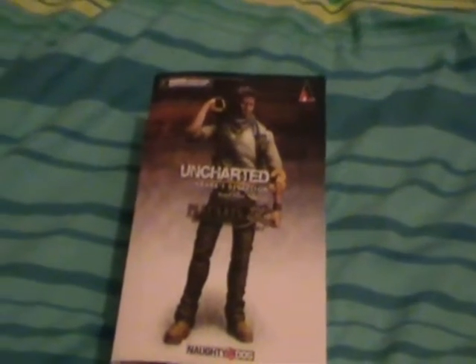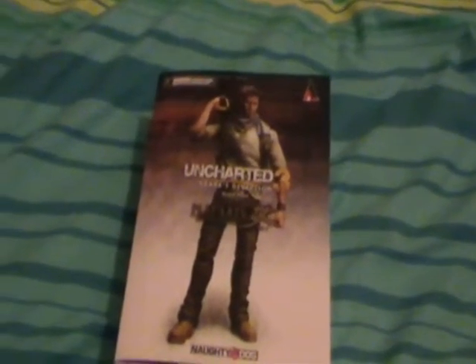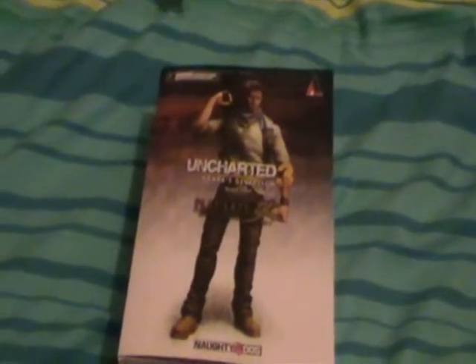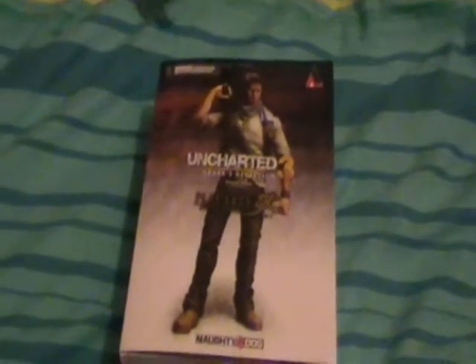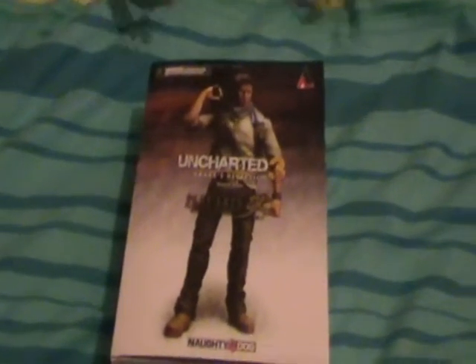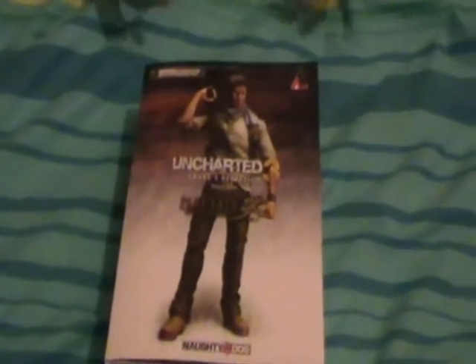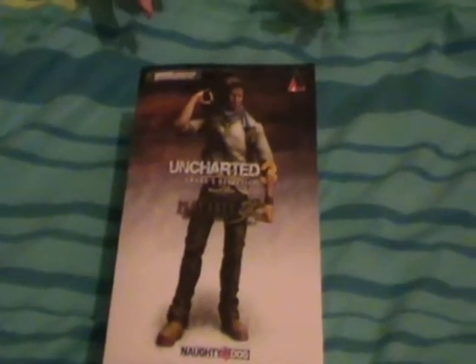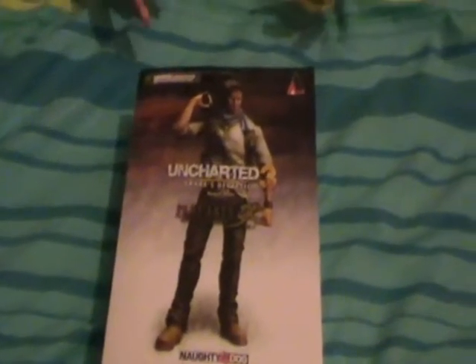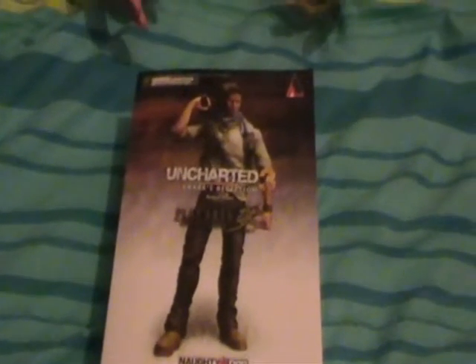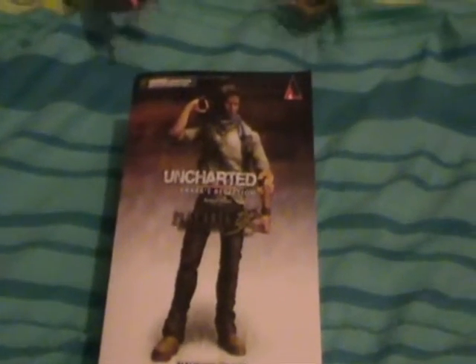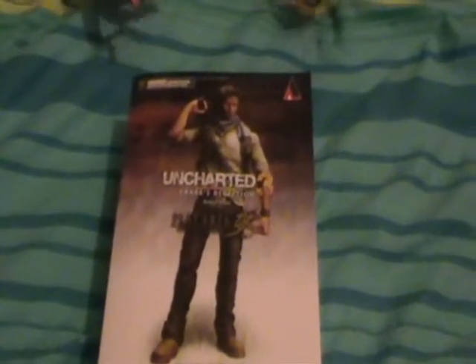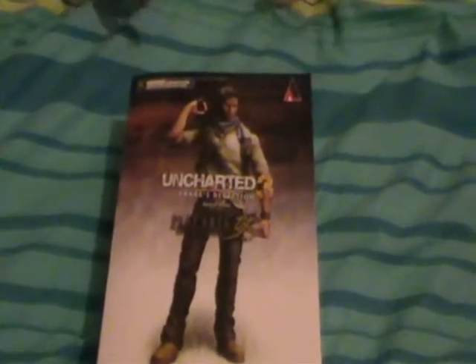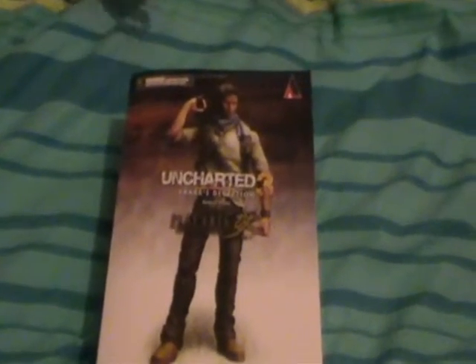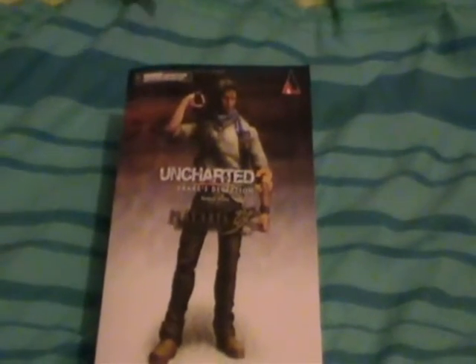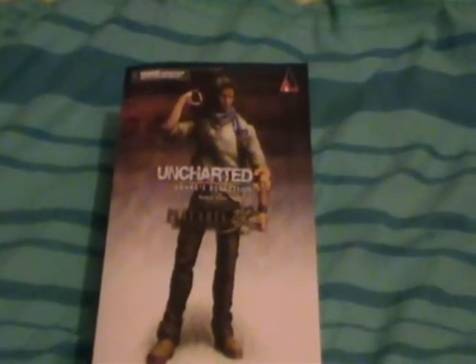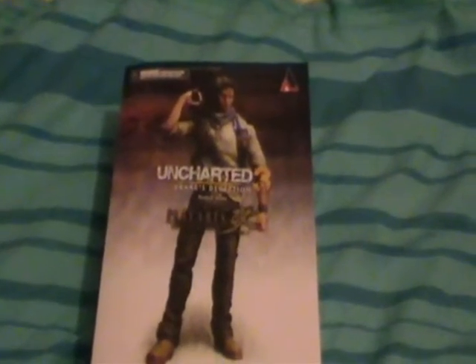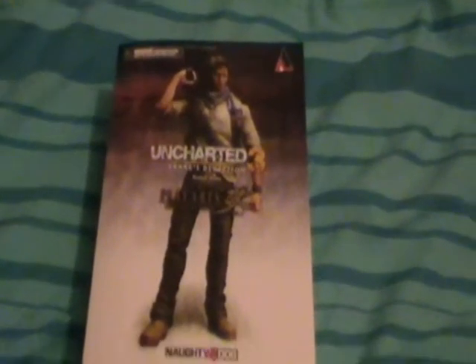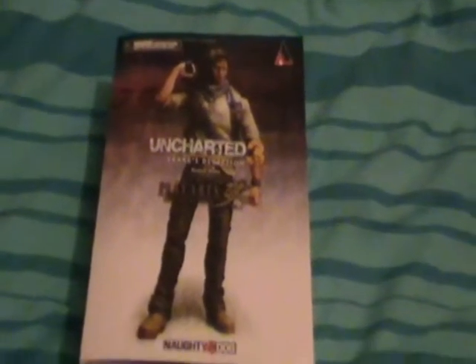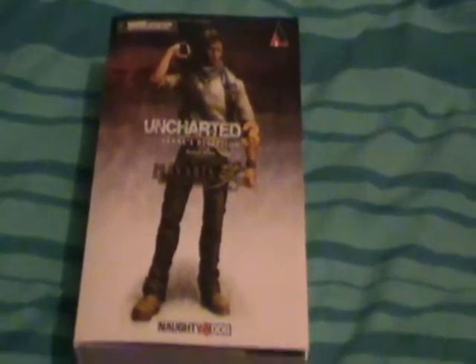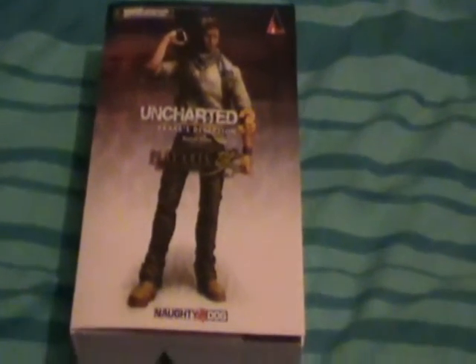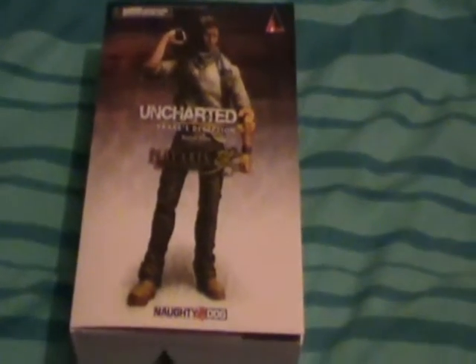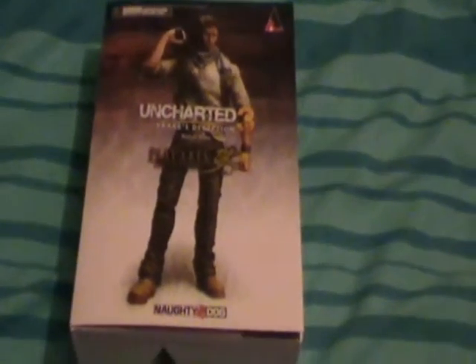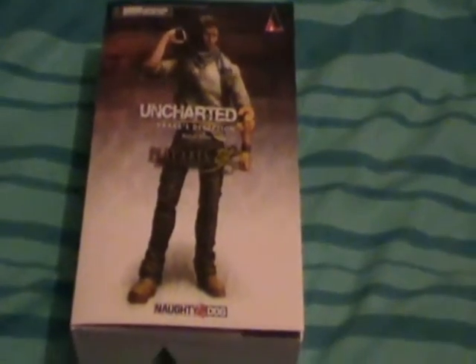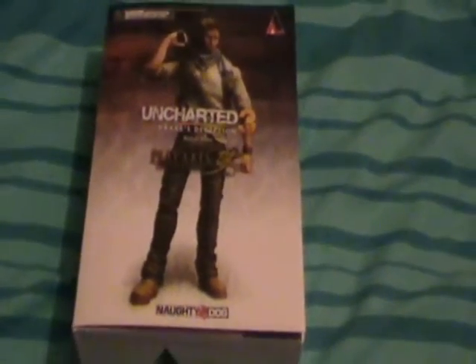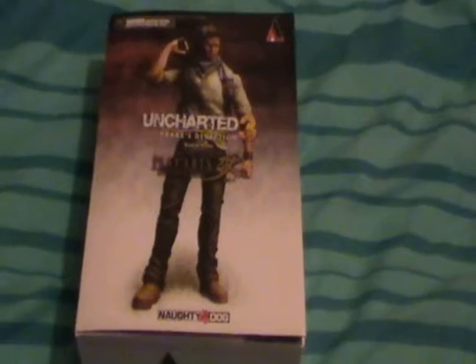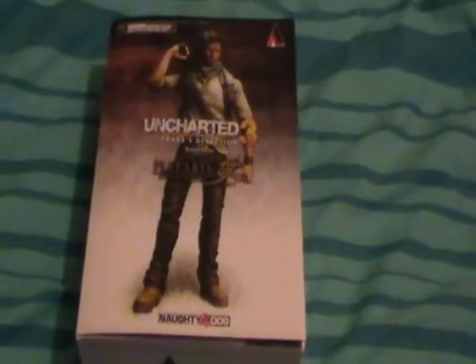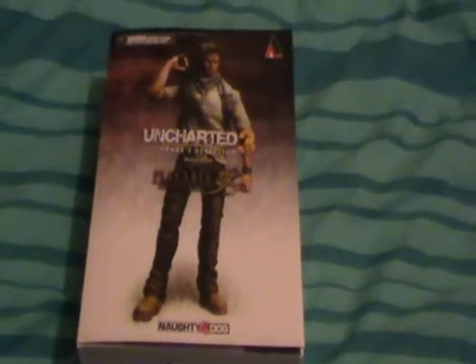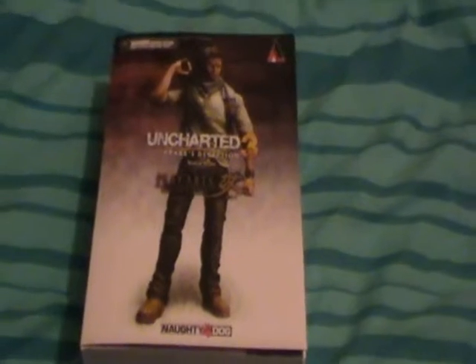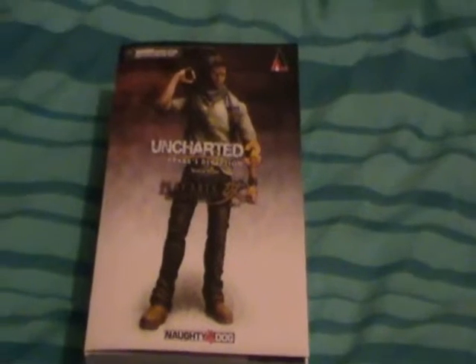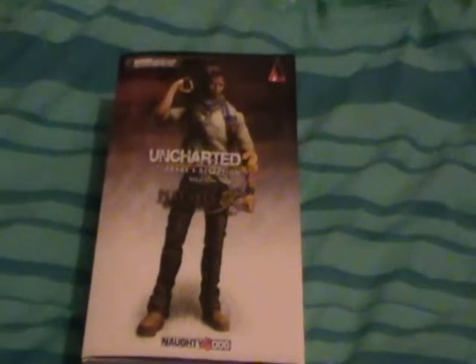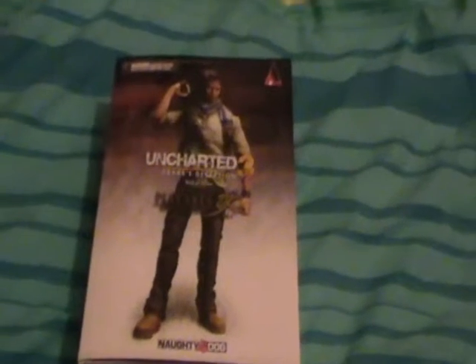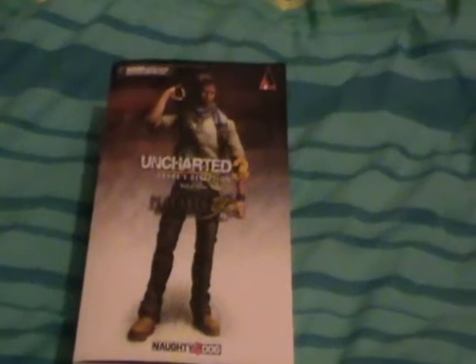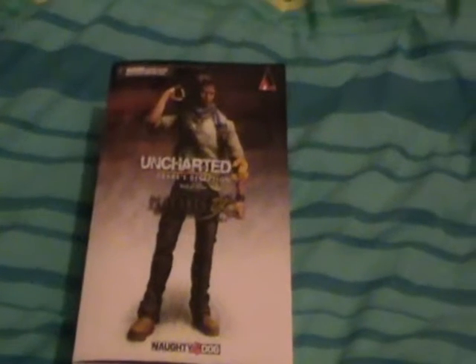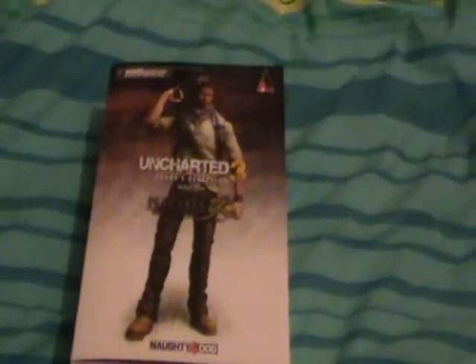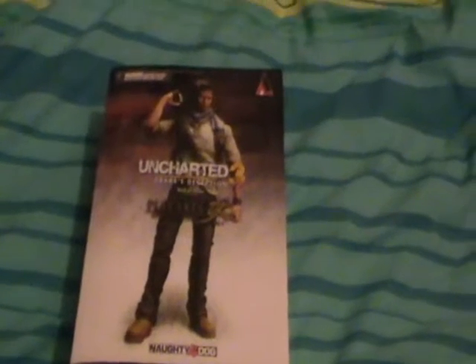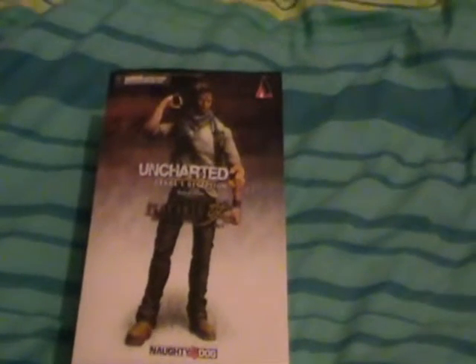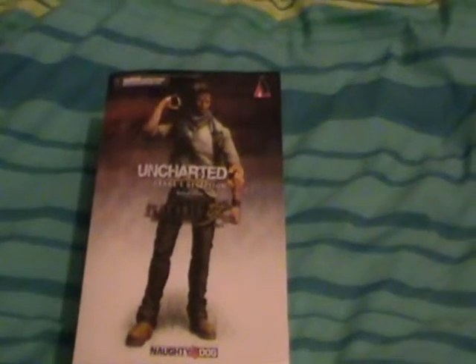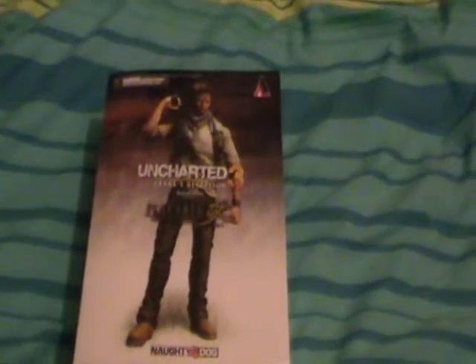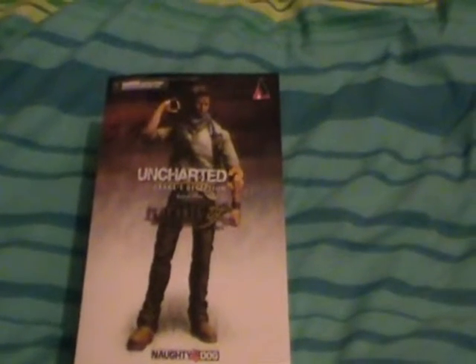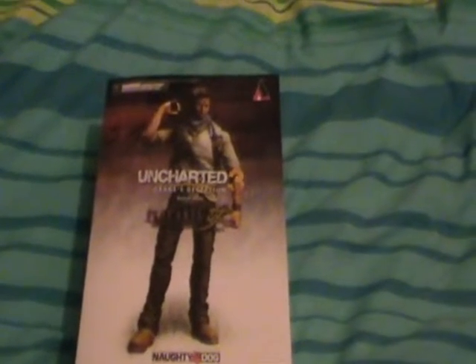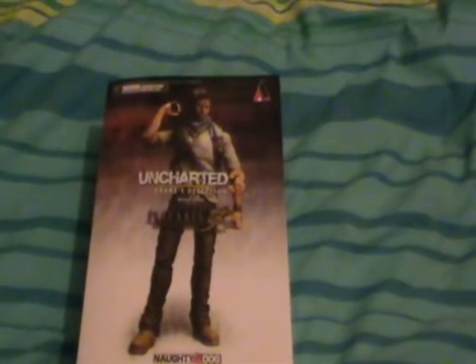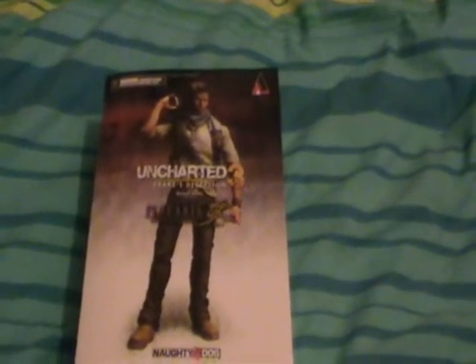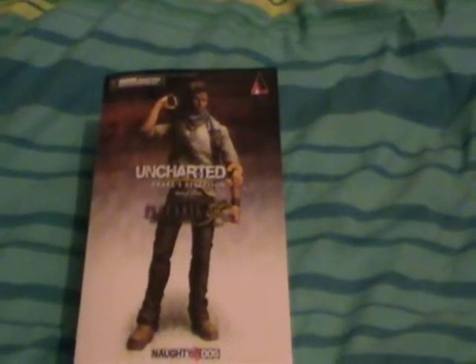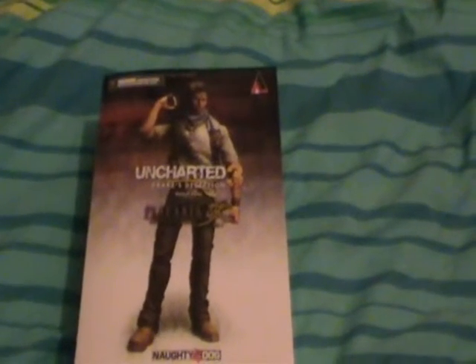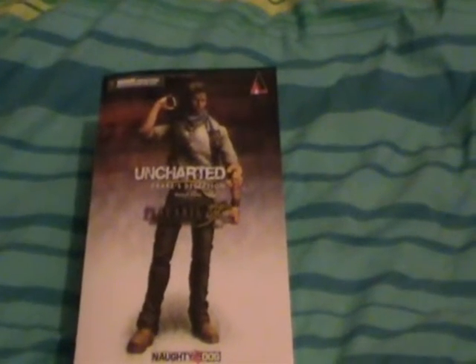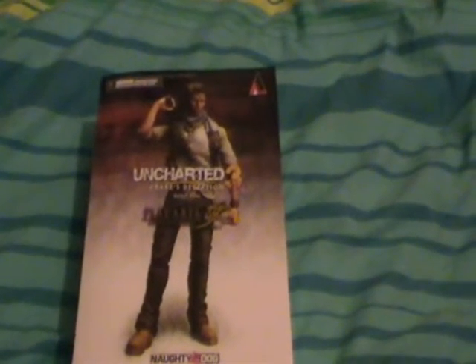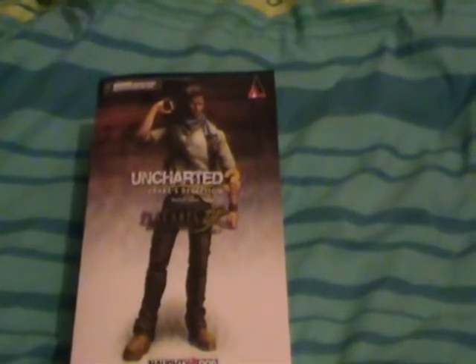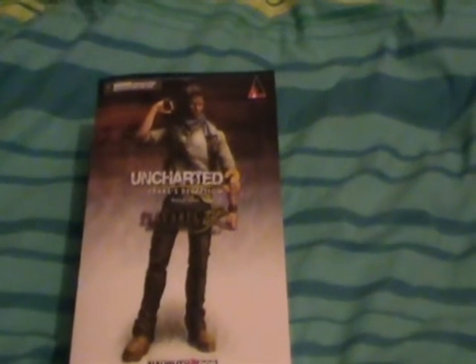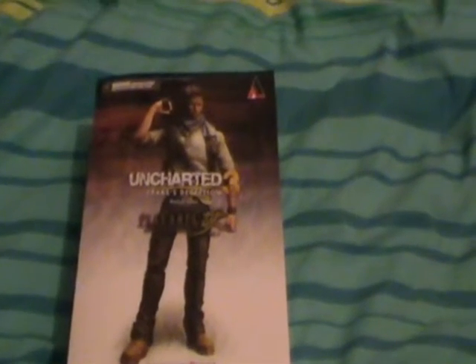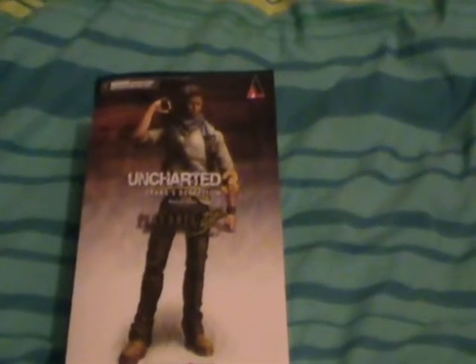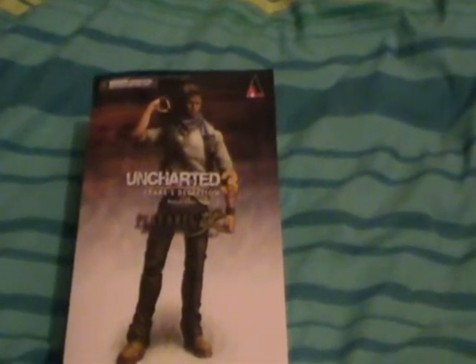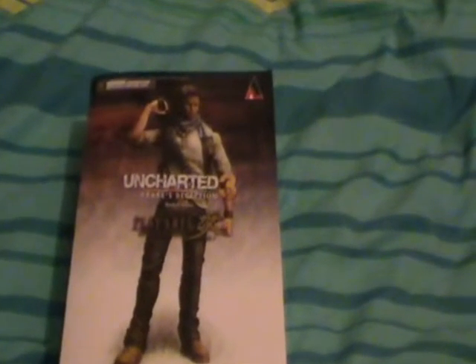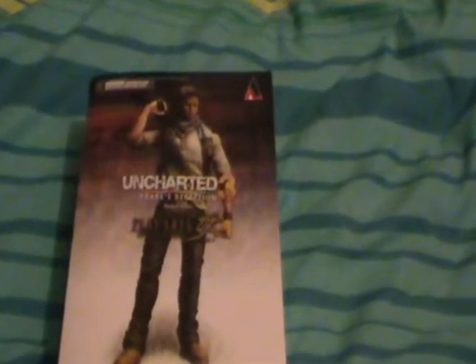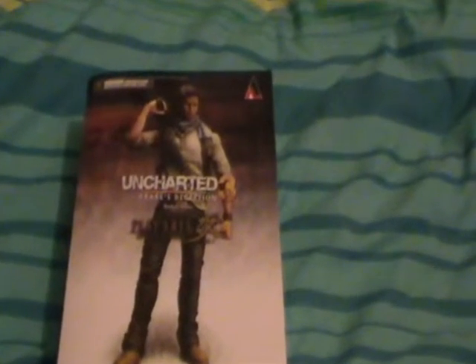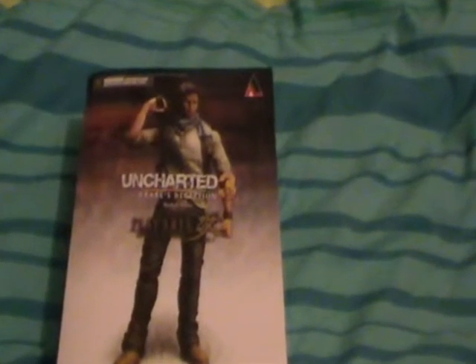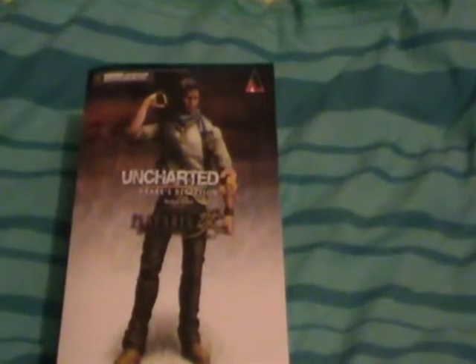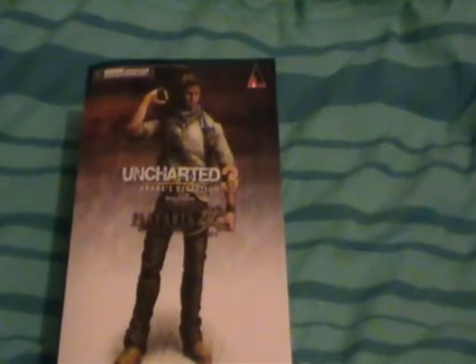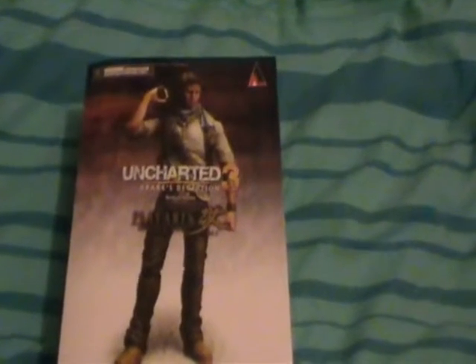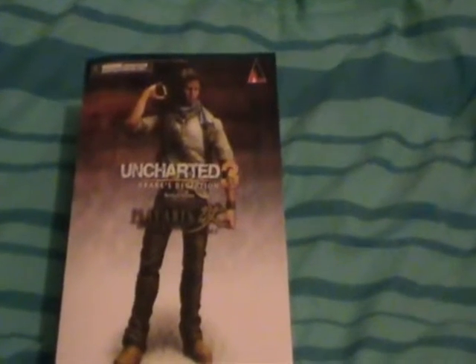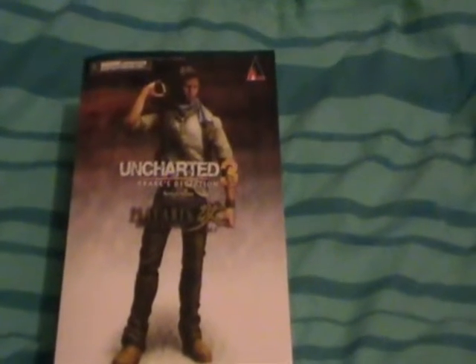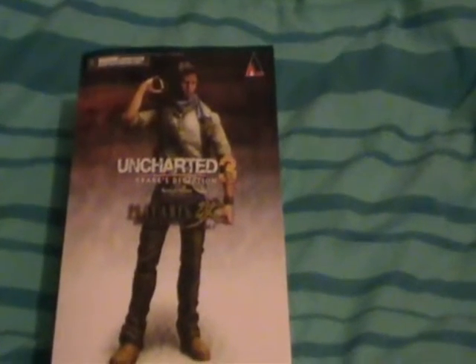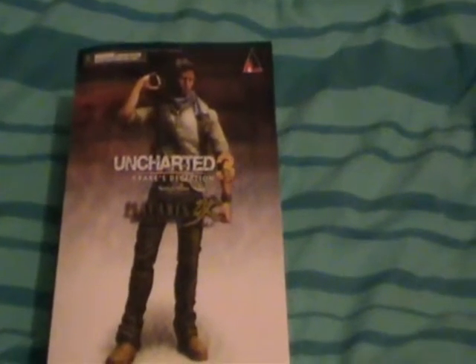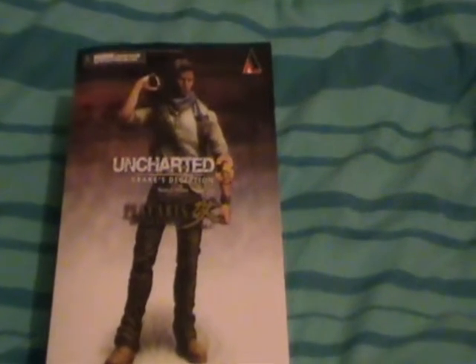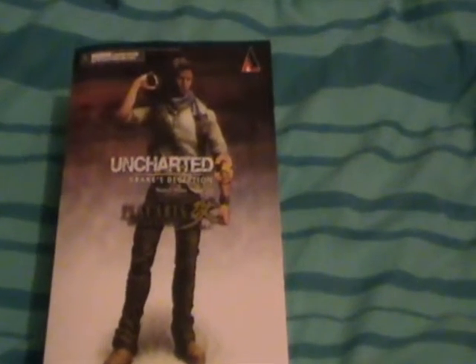Hey, it's JohnnyAppleKing here, and today I'm reviewing the new Uncharted 3 Drake's Deception figure by PlayArts.